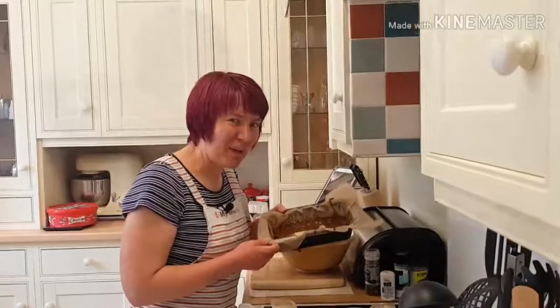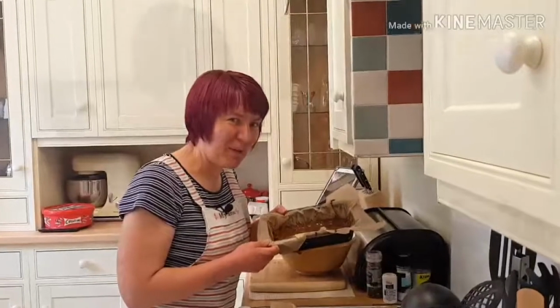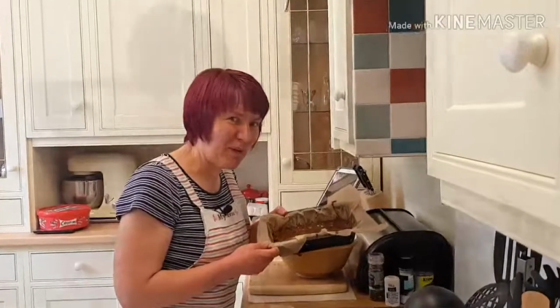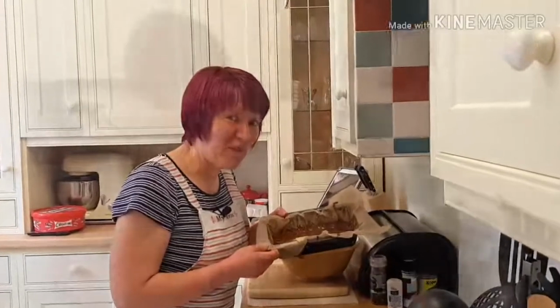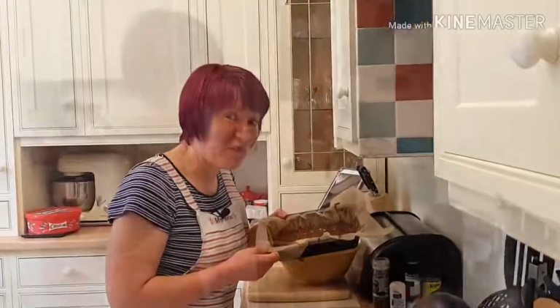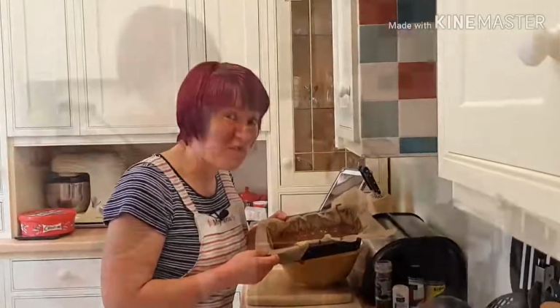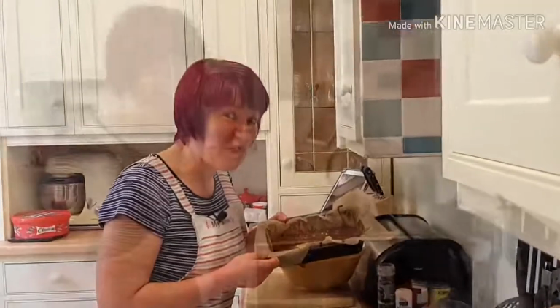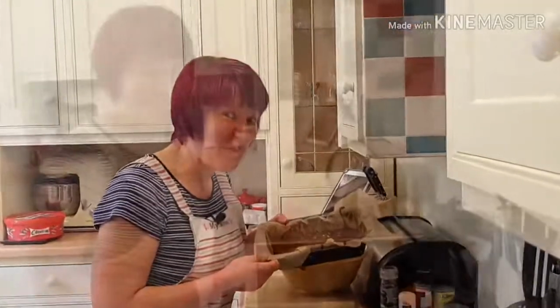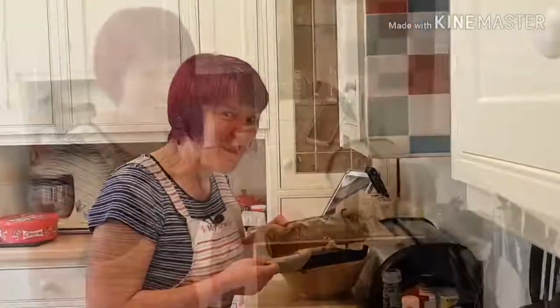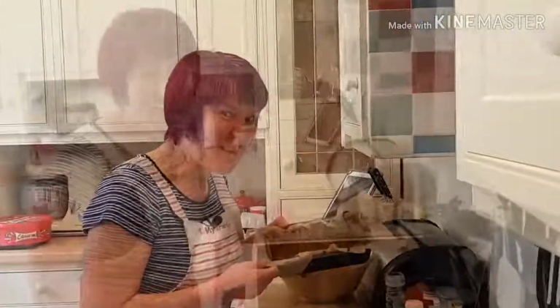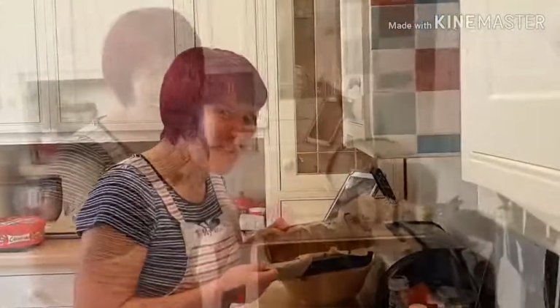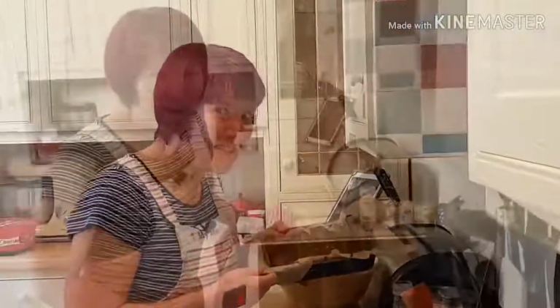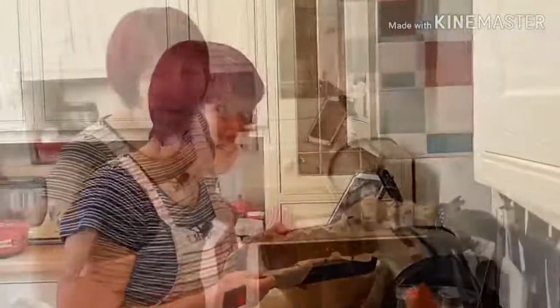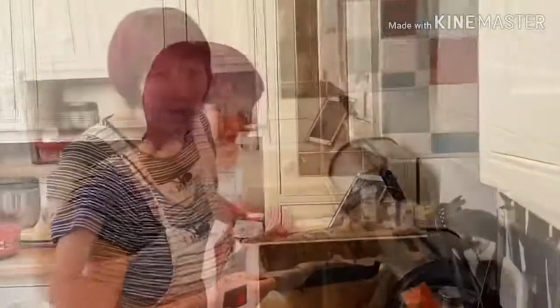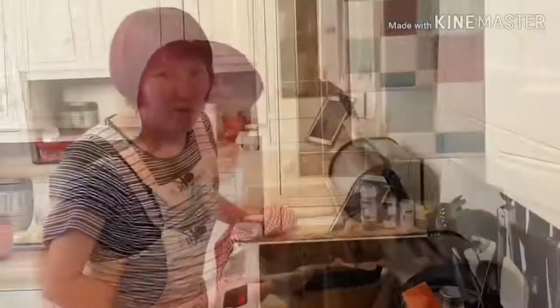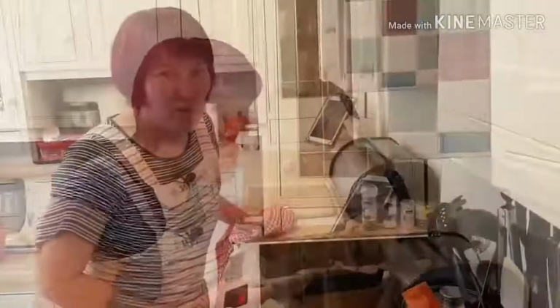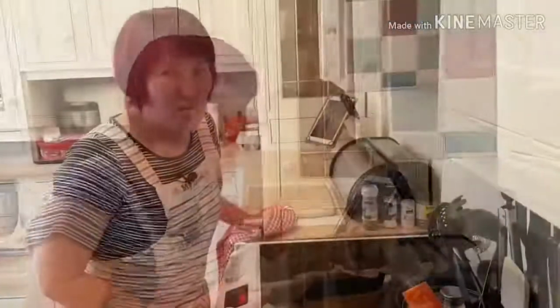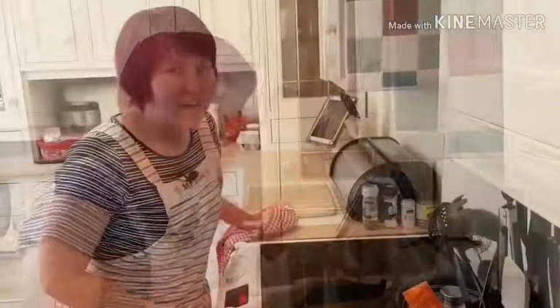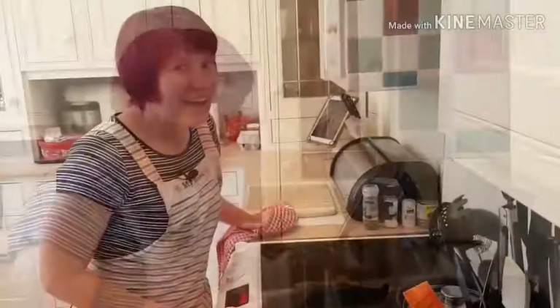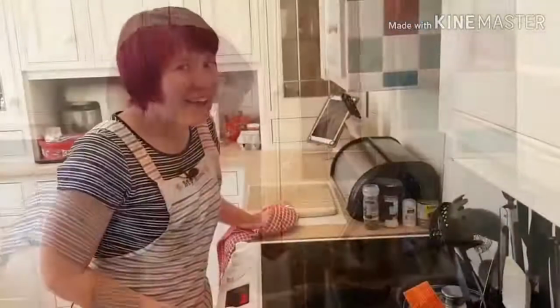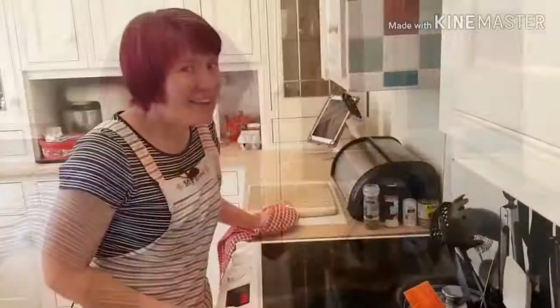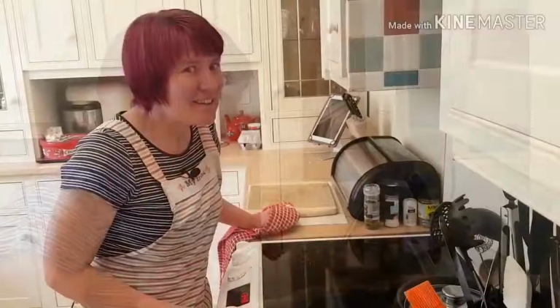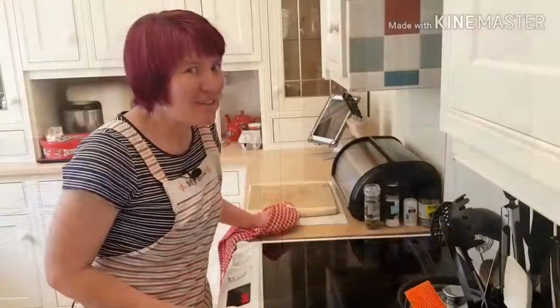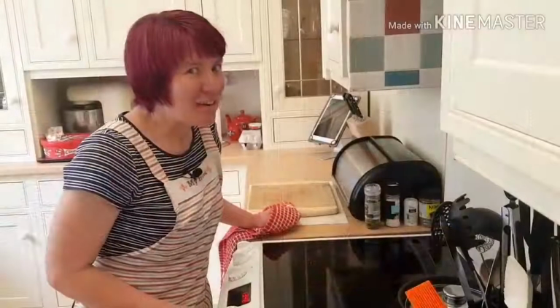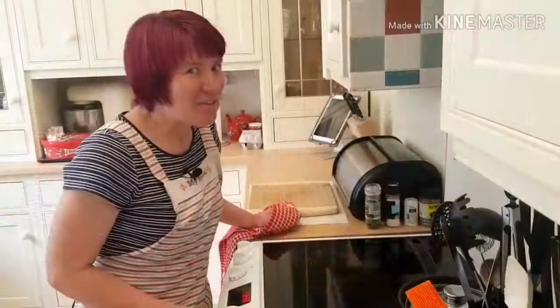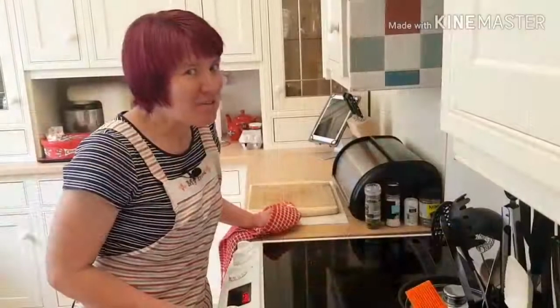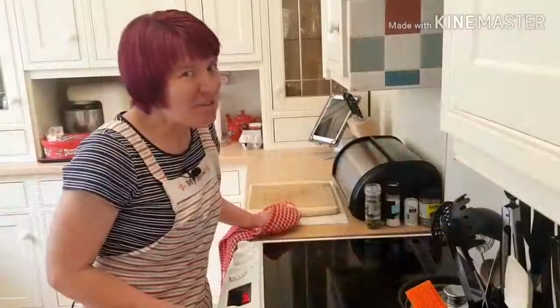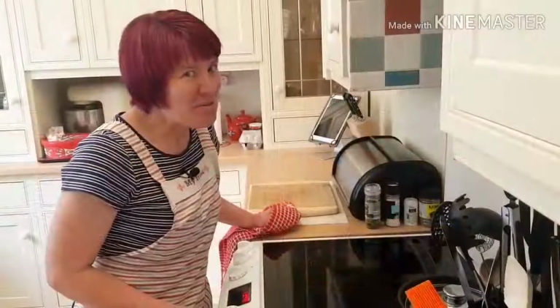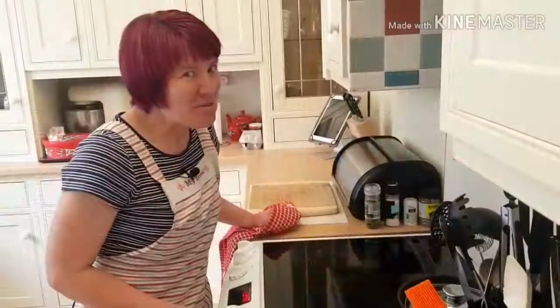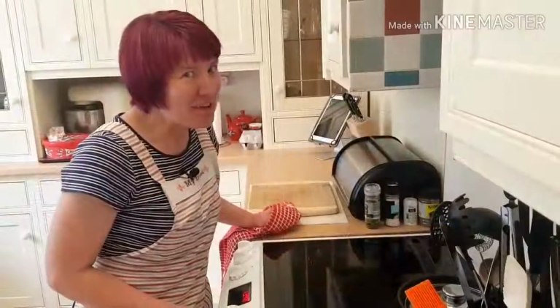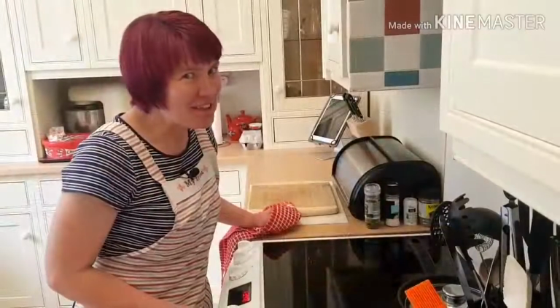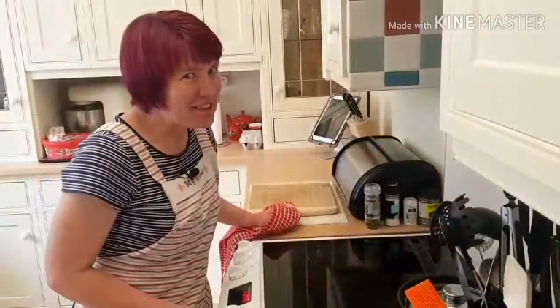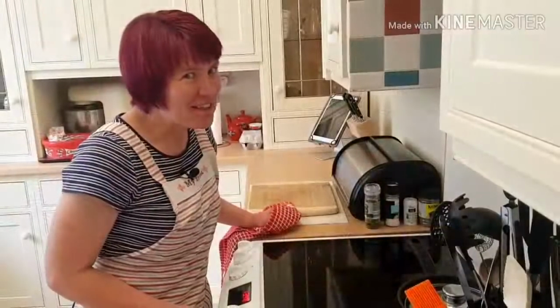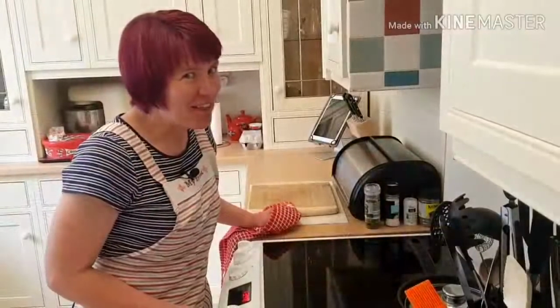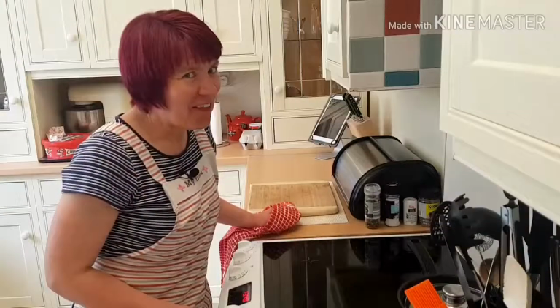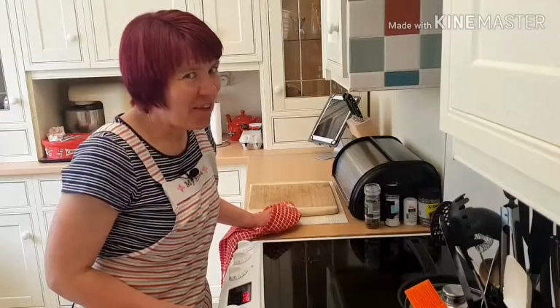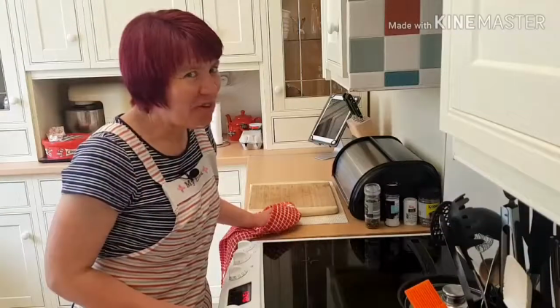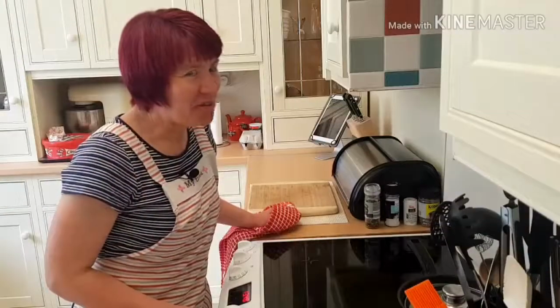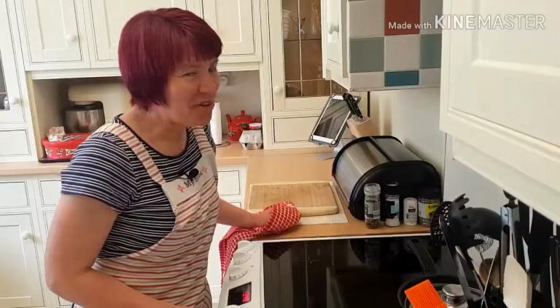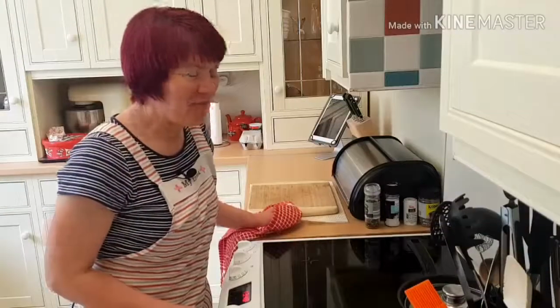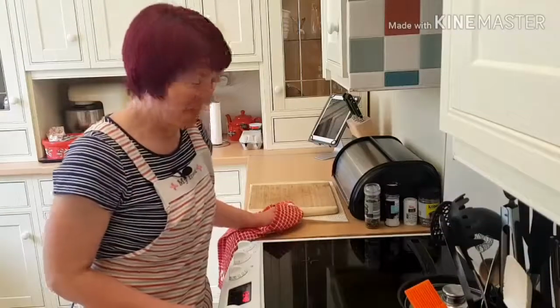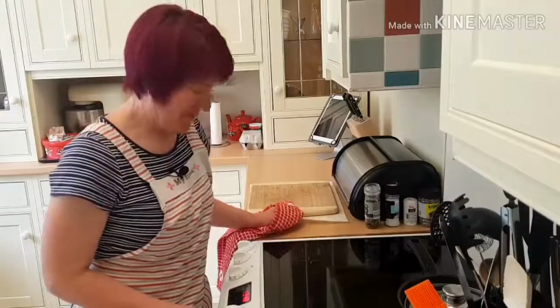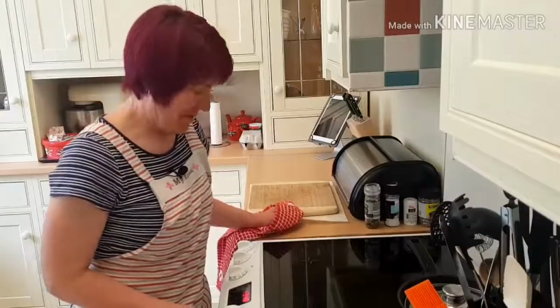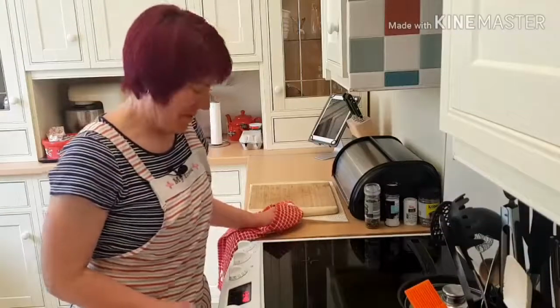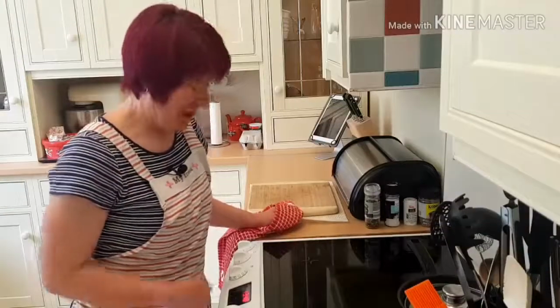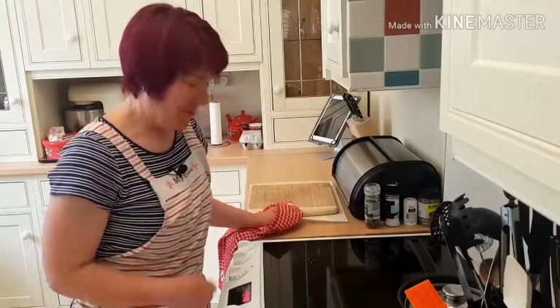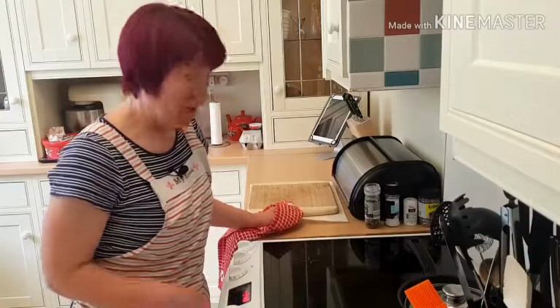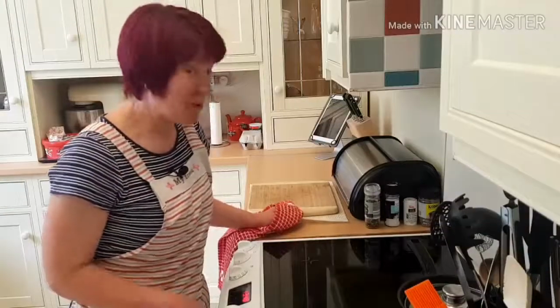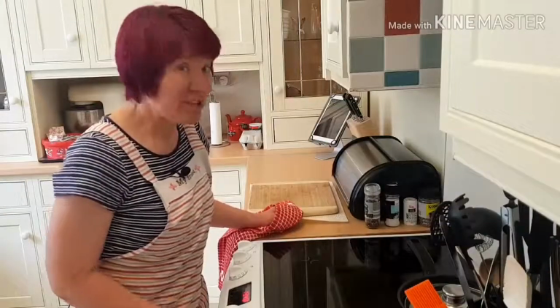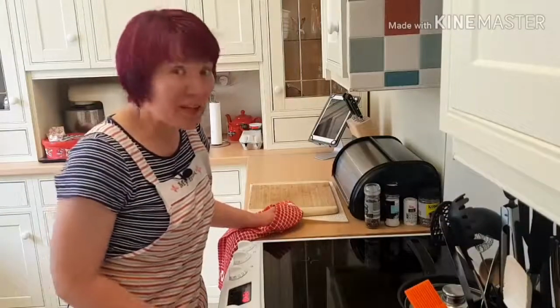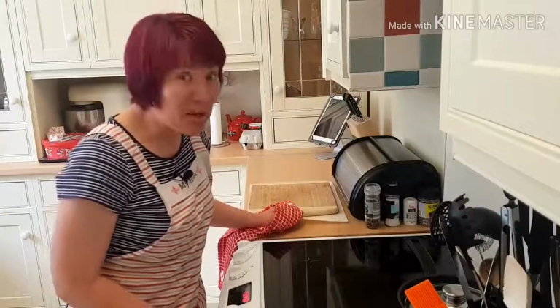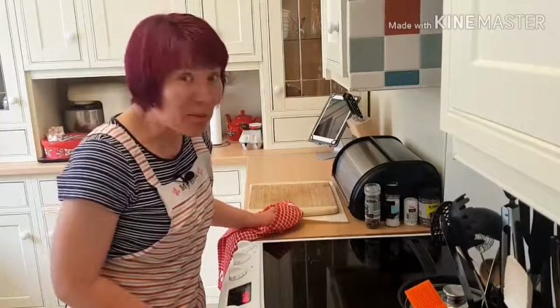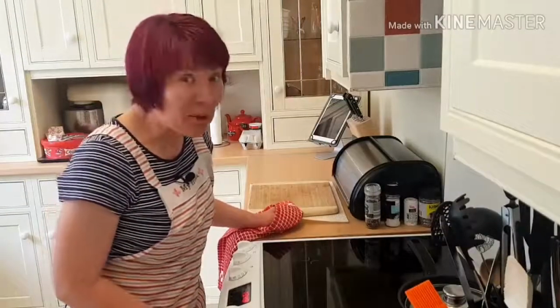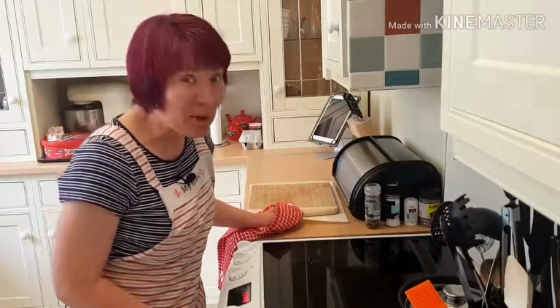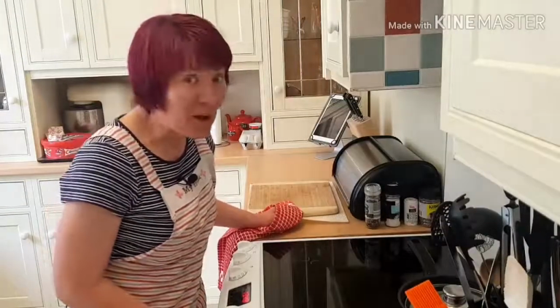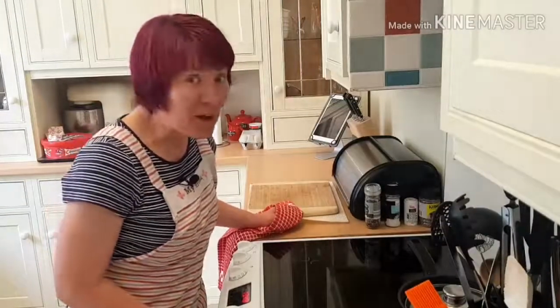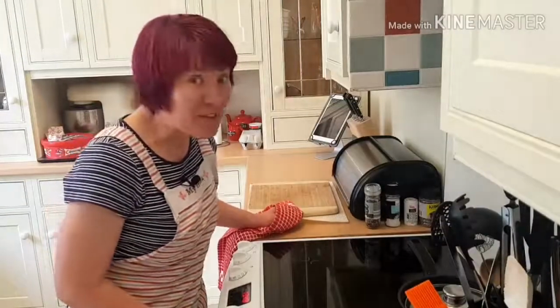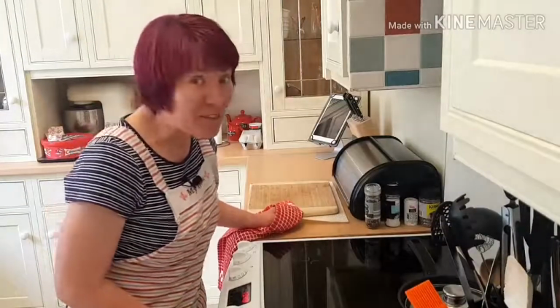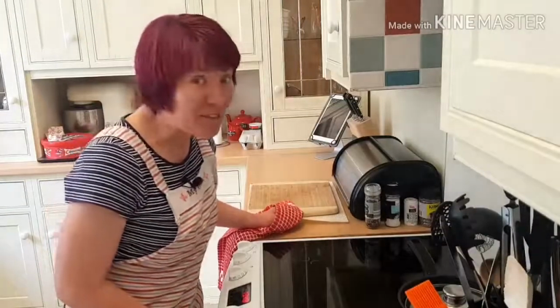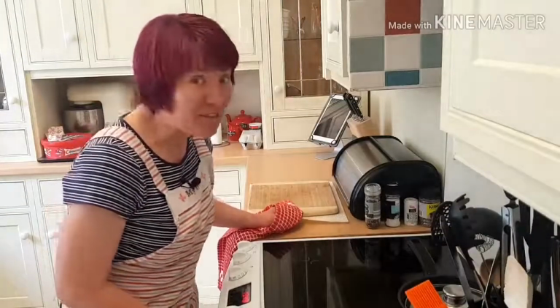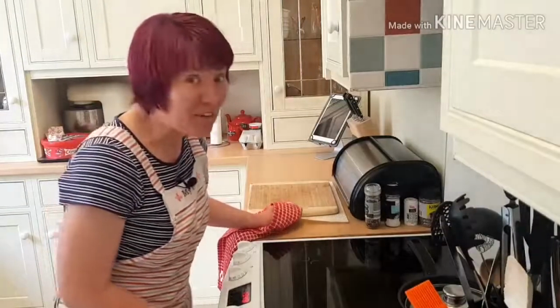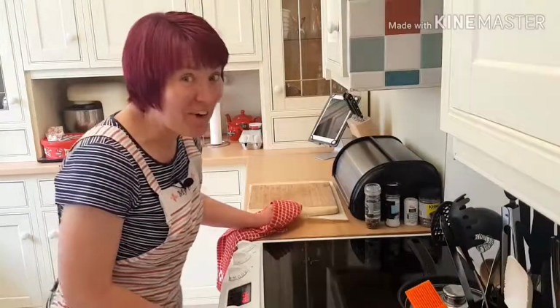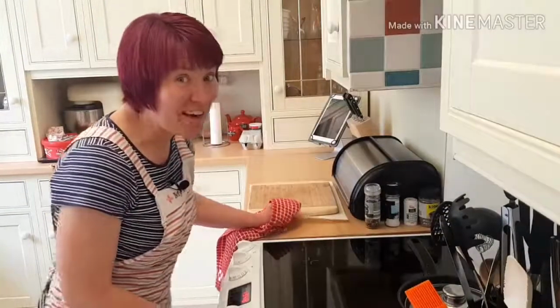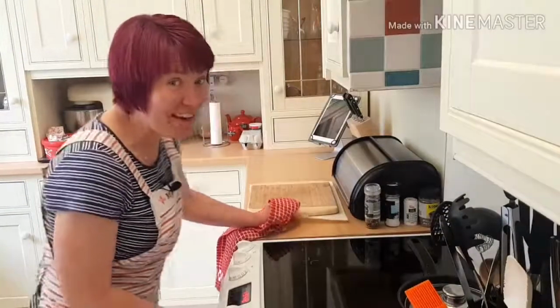My cakes have had 50 minutes in the oven. I'm going to take them out now and see if they're ready.